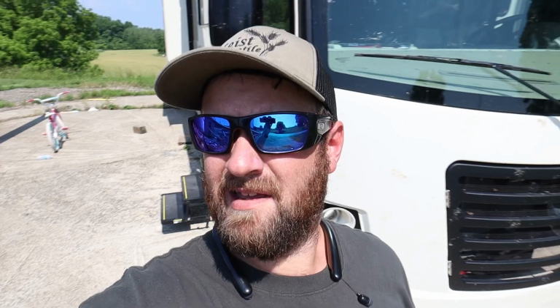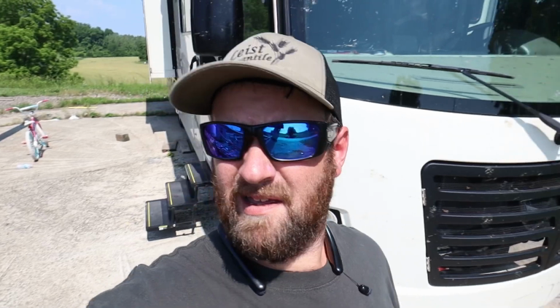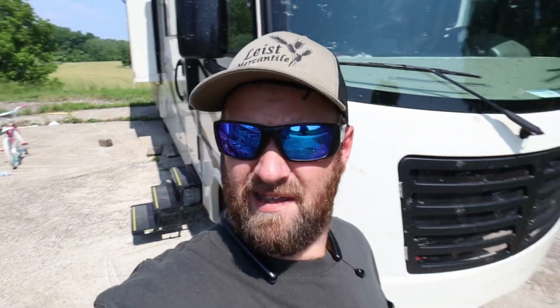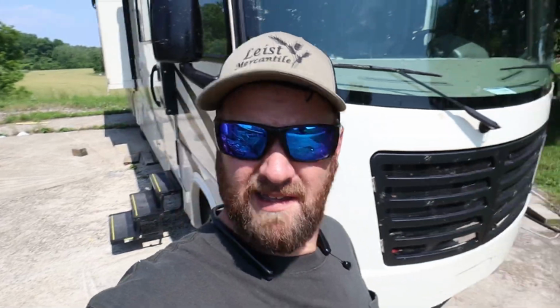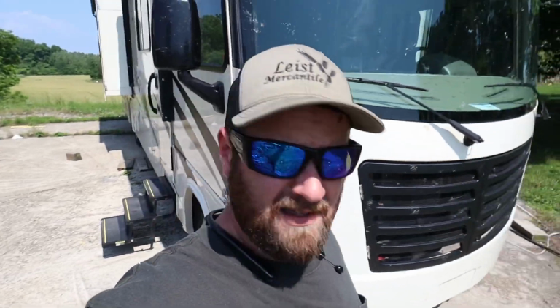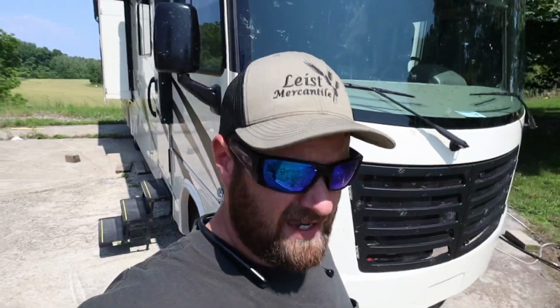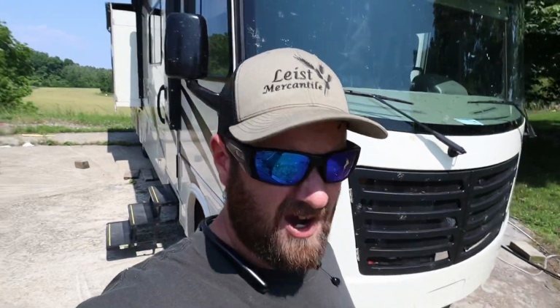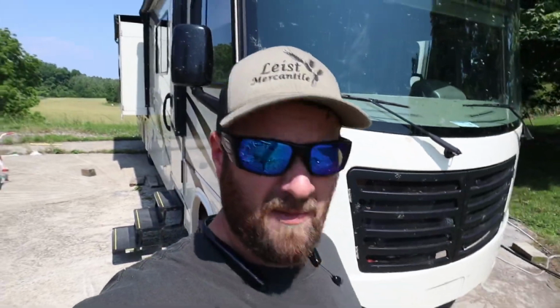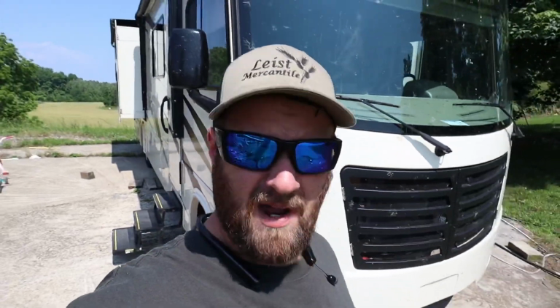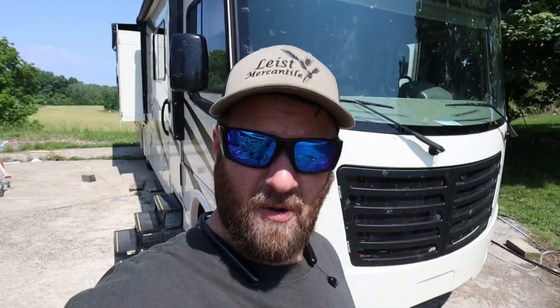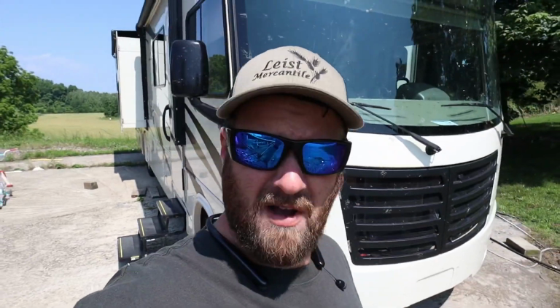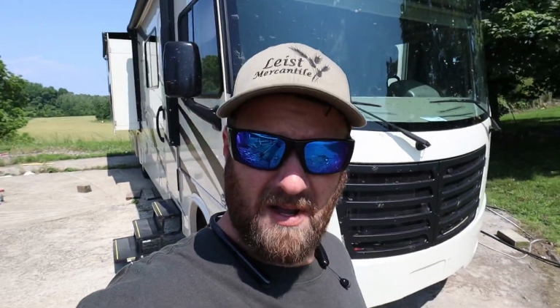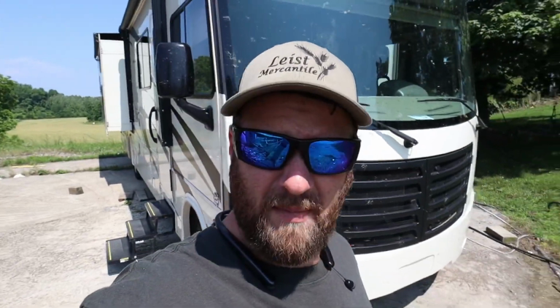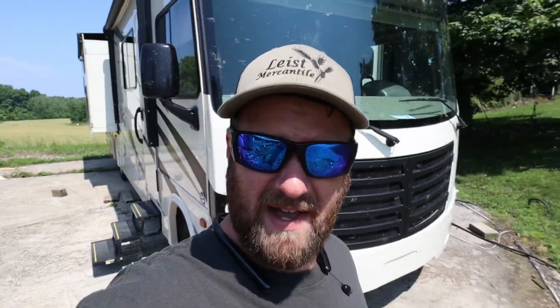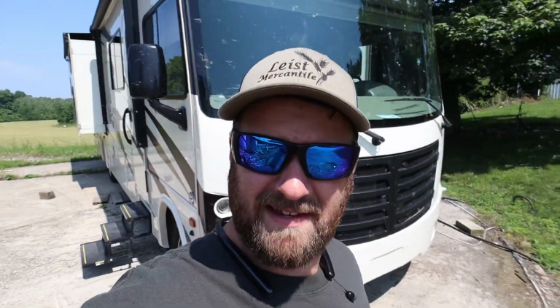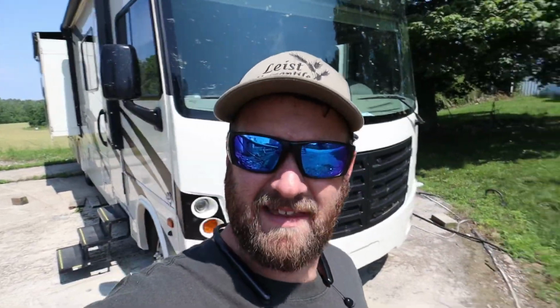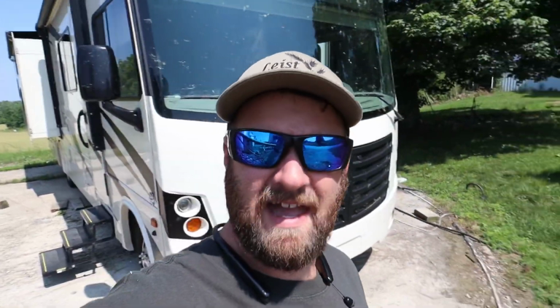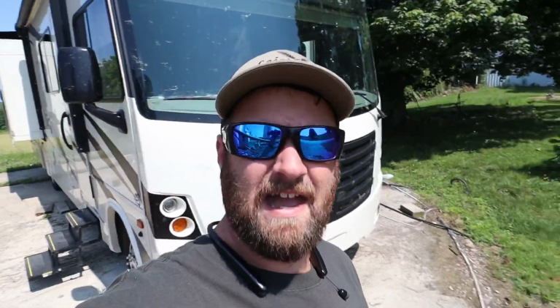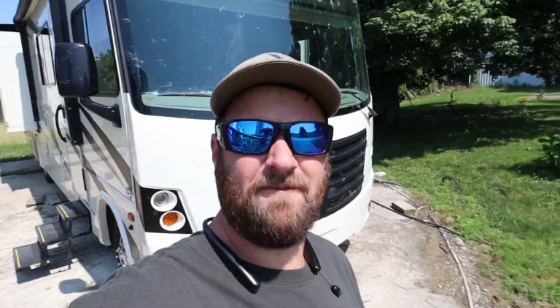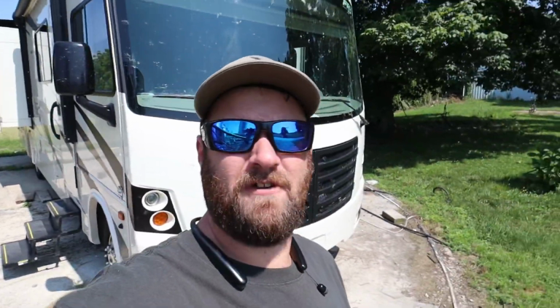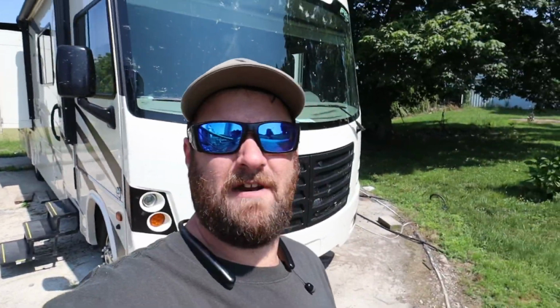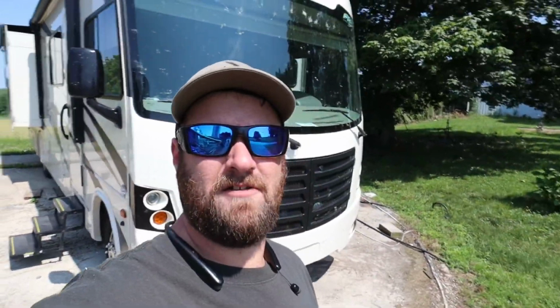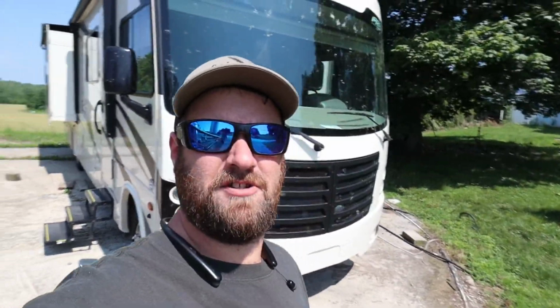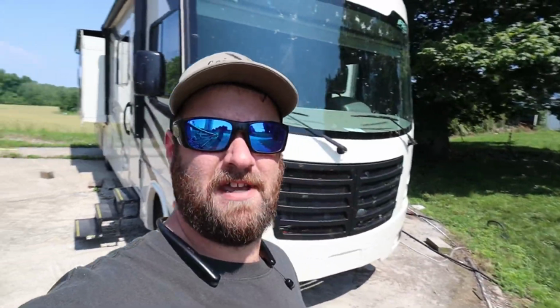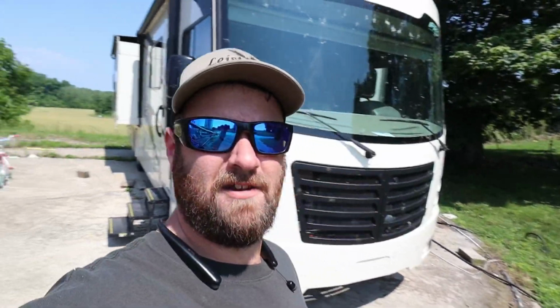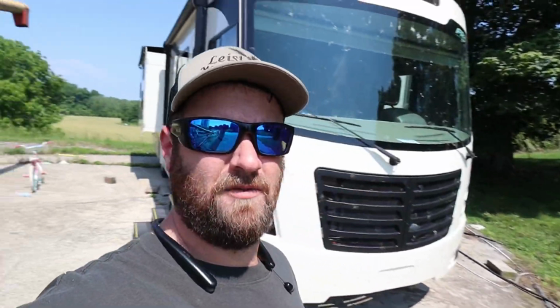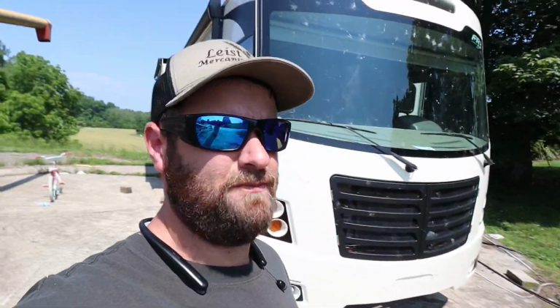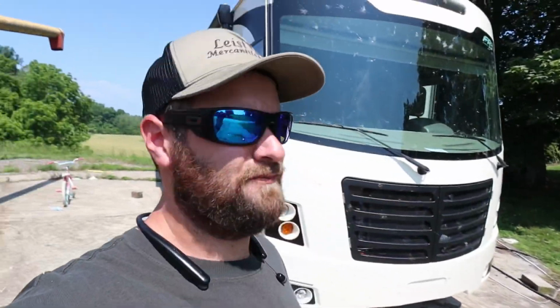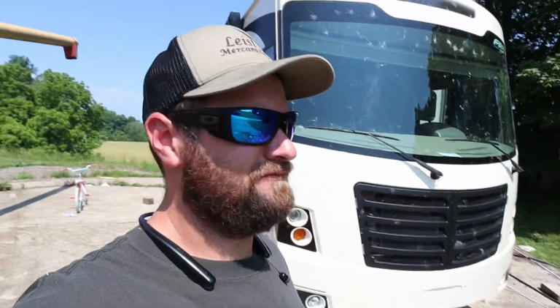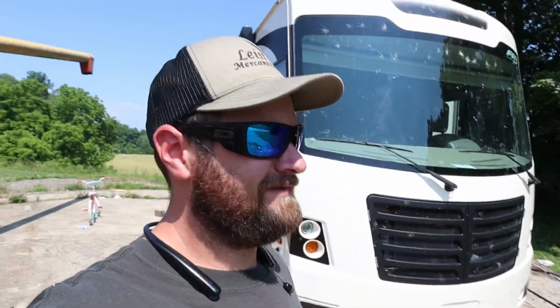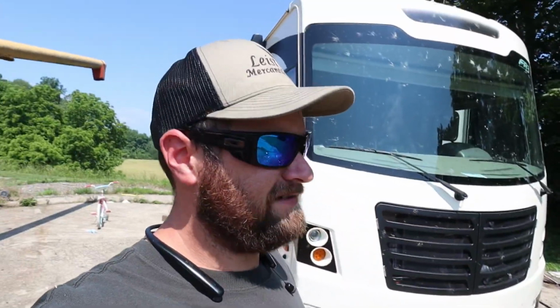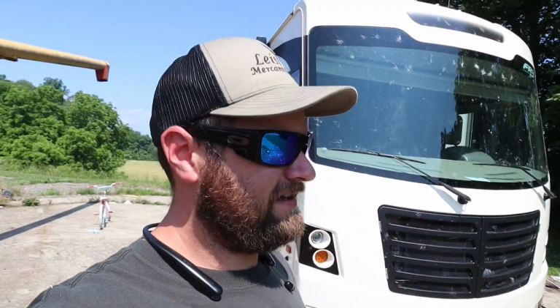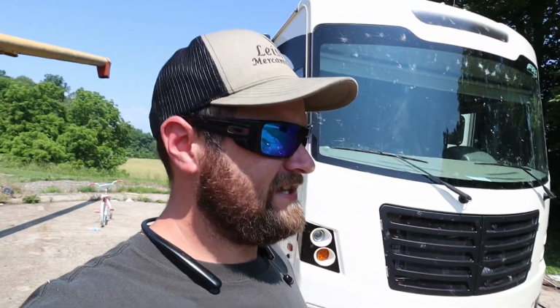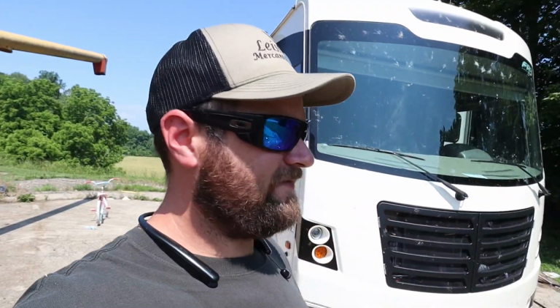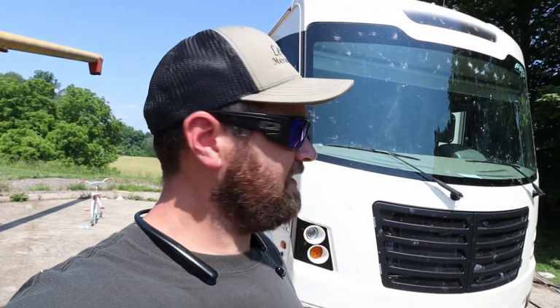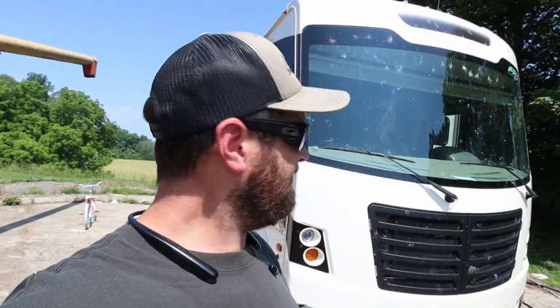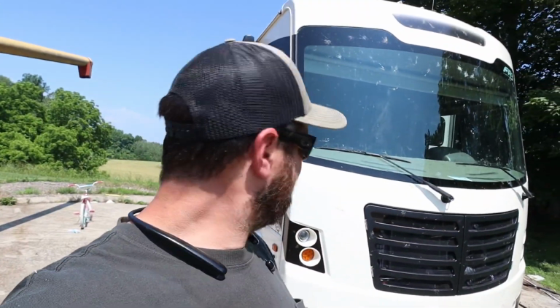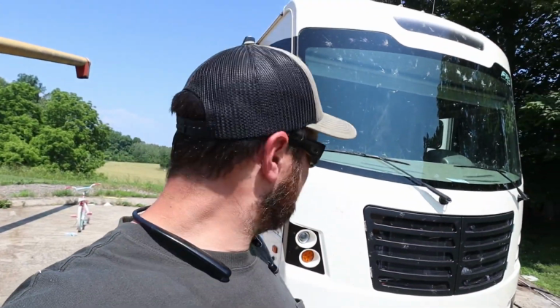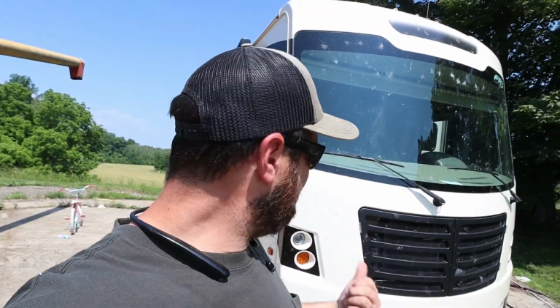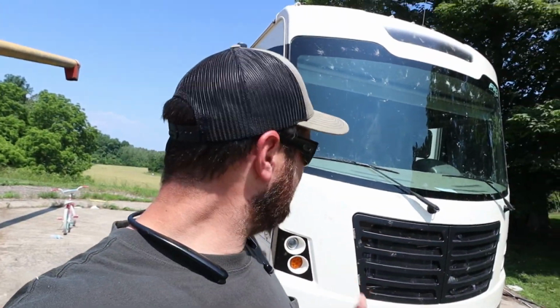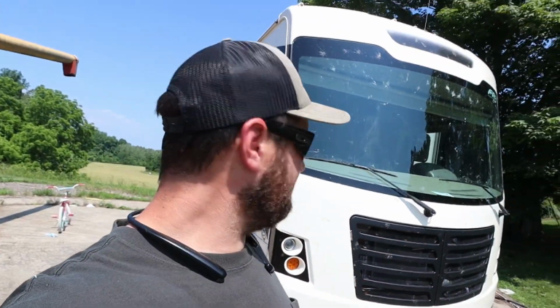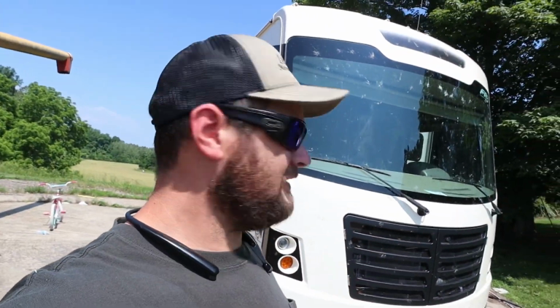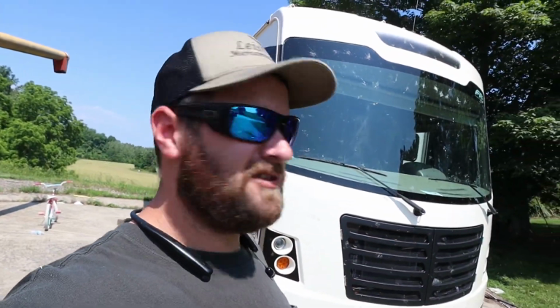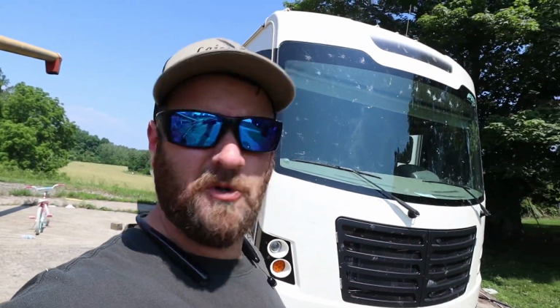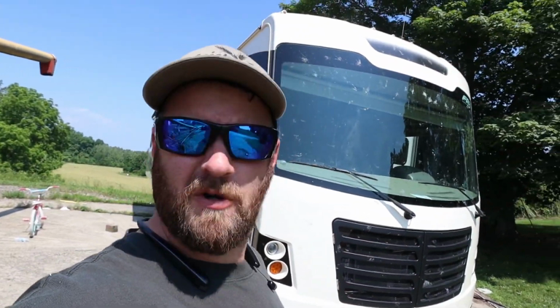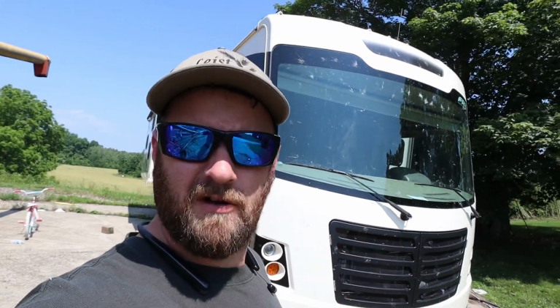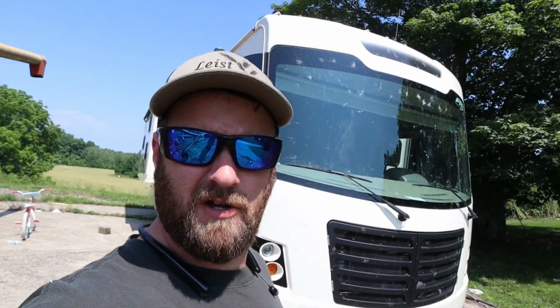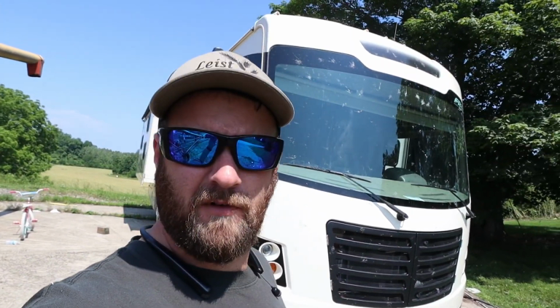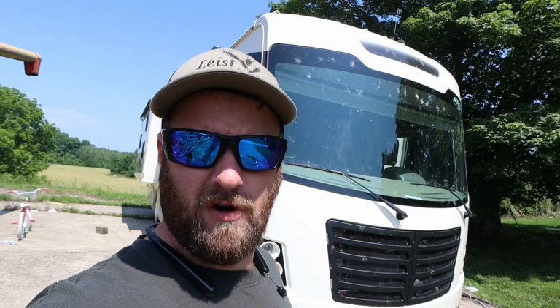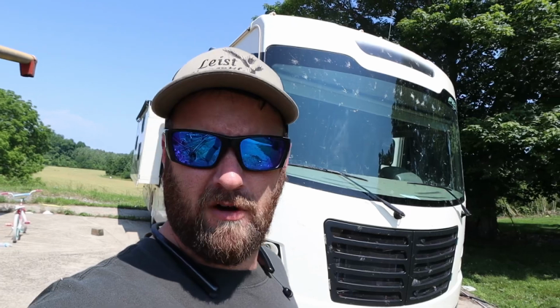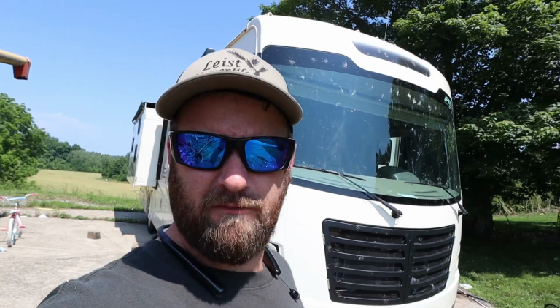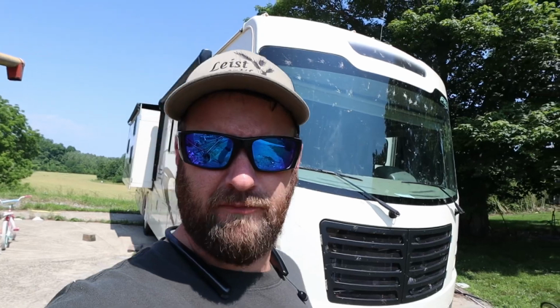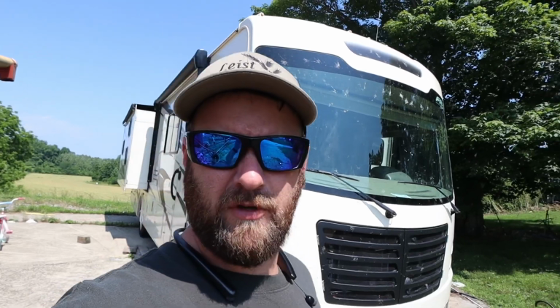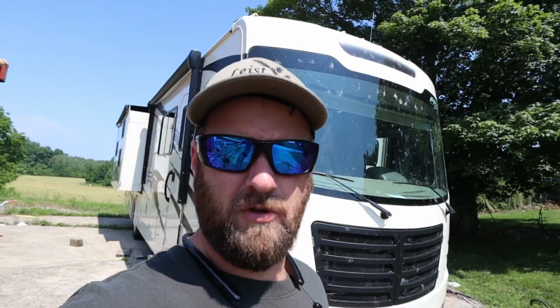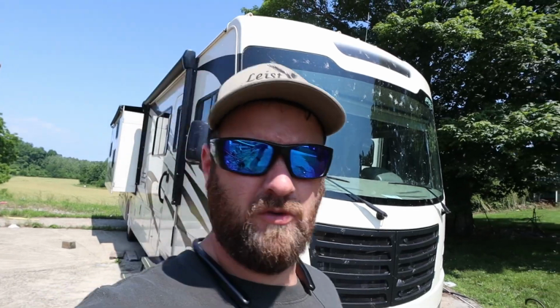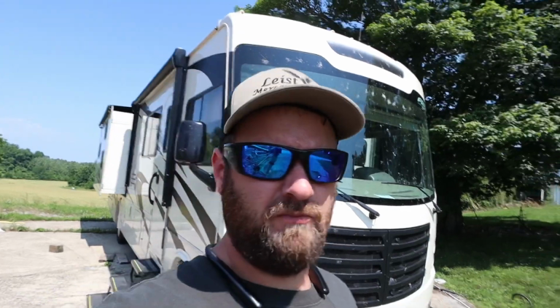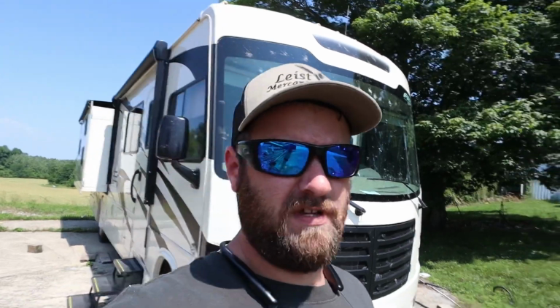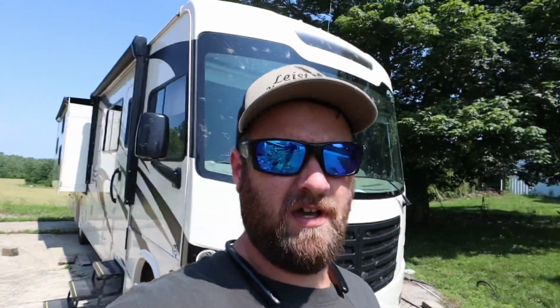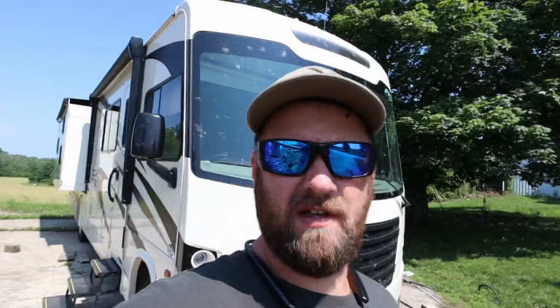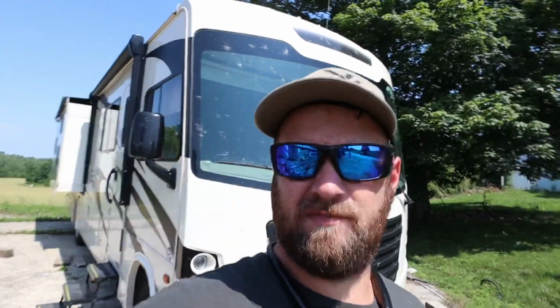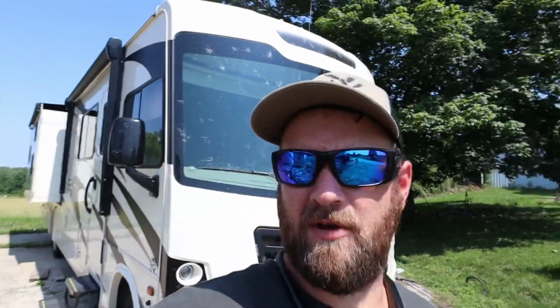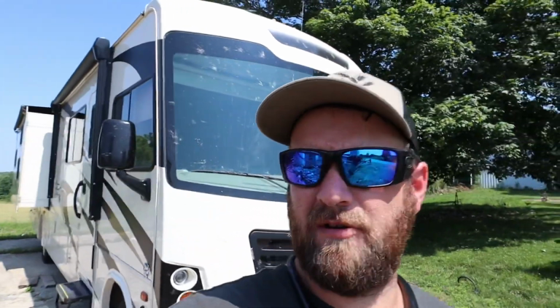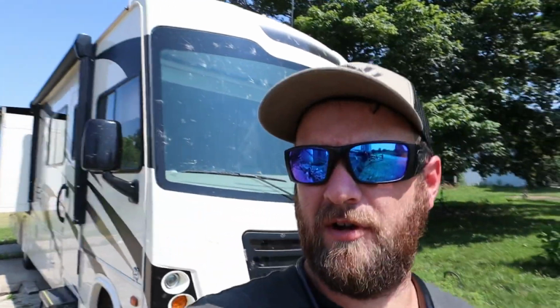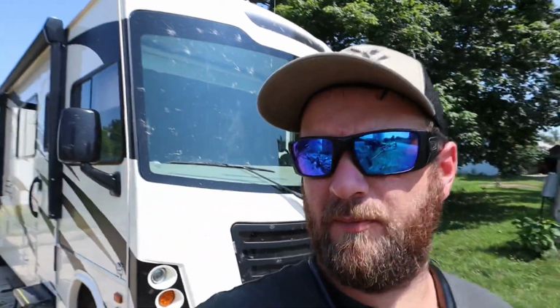Hey everybody, welcome back to the After Hours channel. So in today's video, we'll give you a tour of our new to us motorhome.